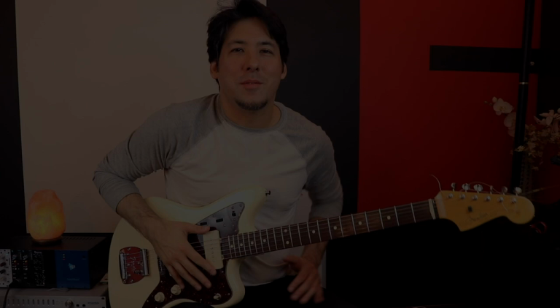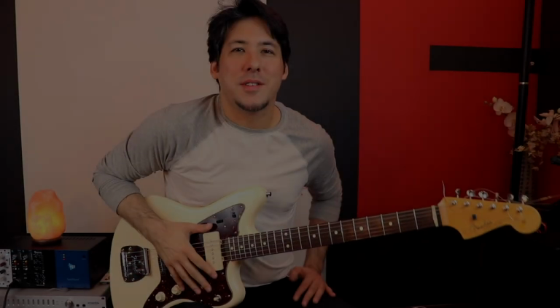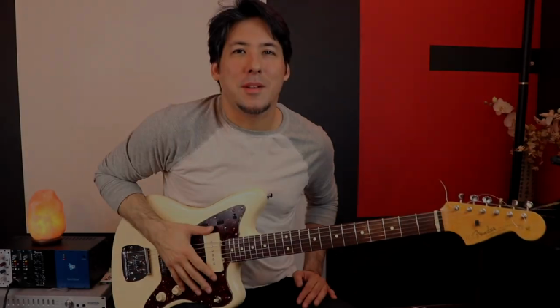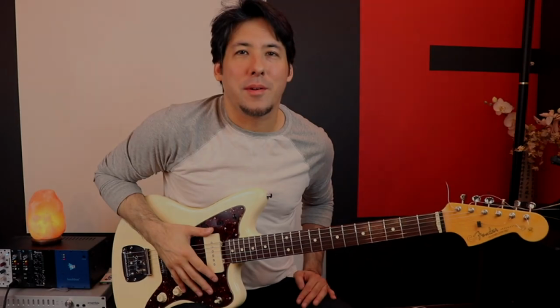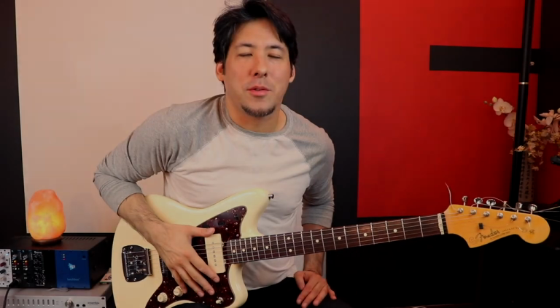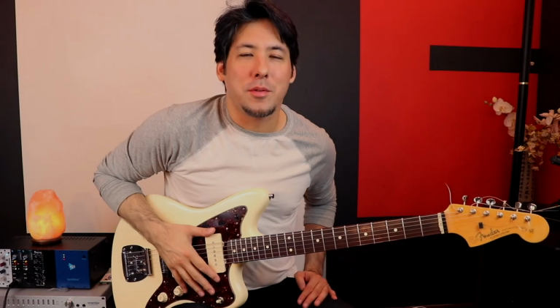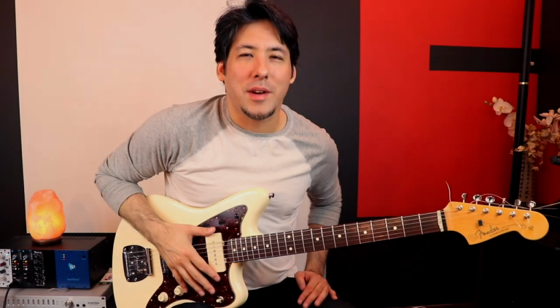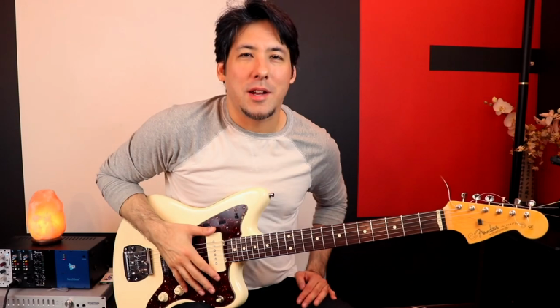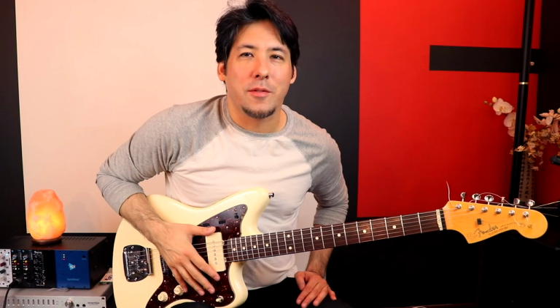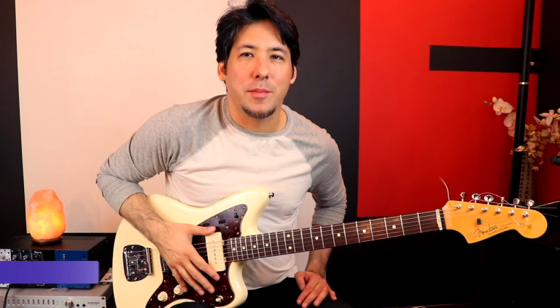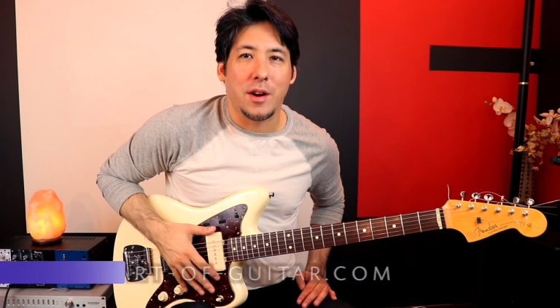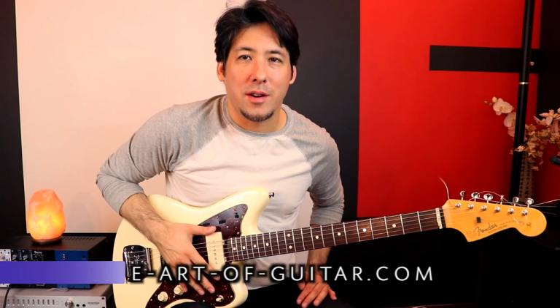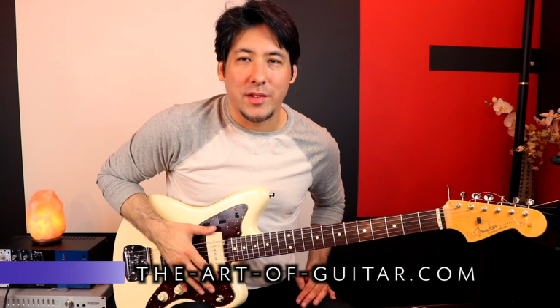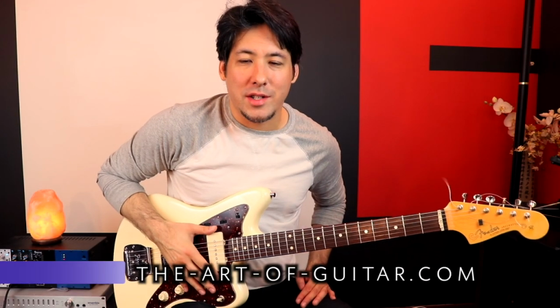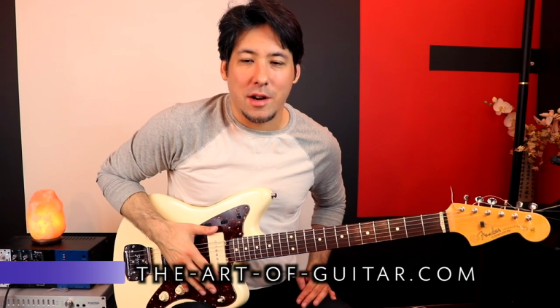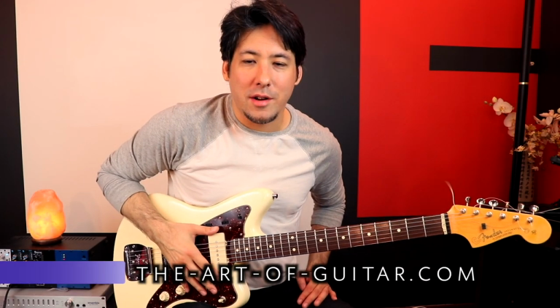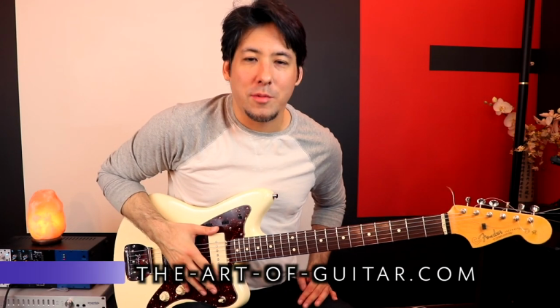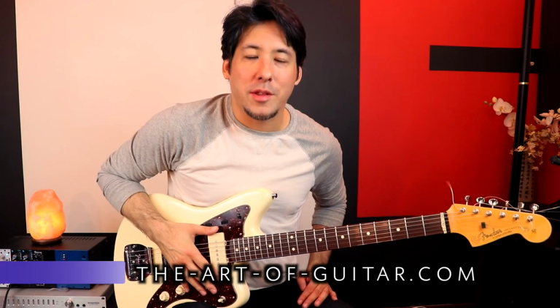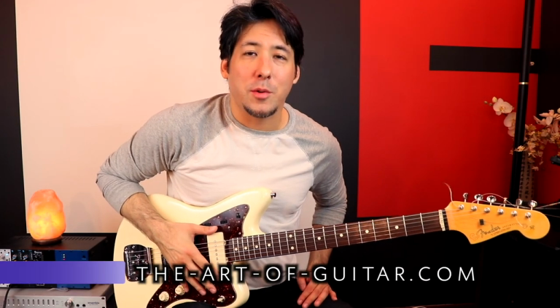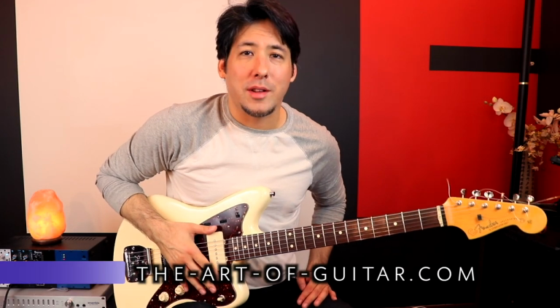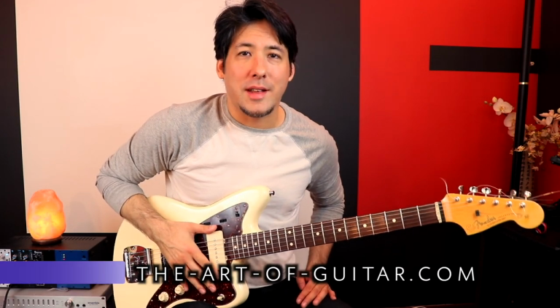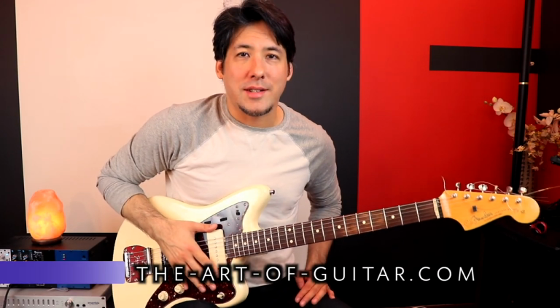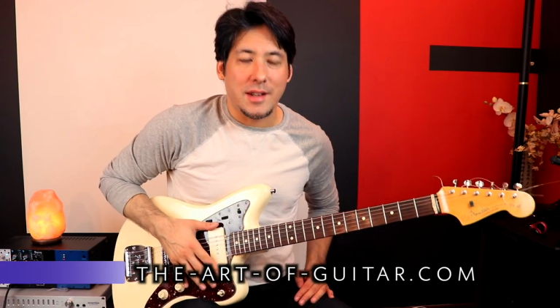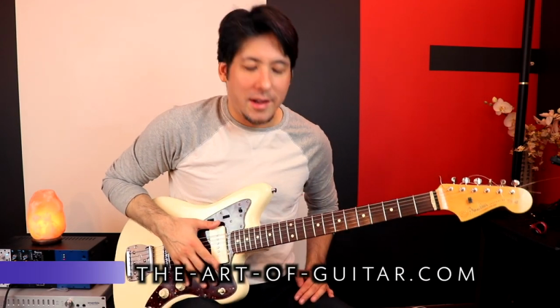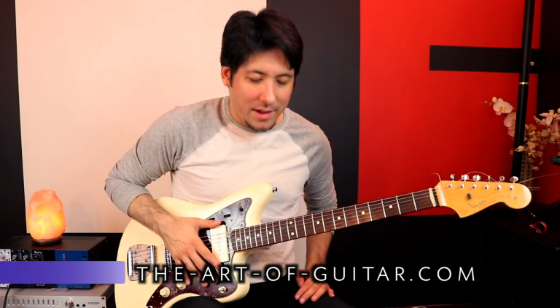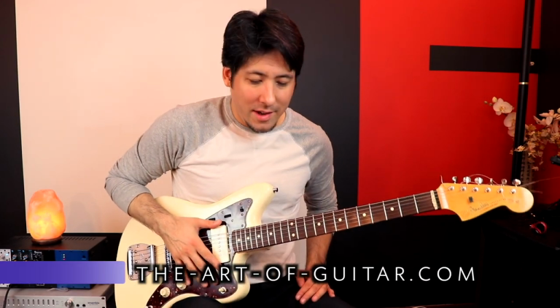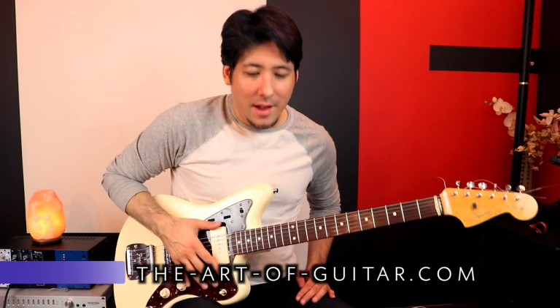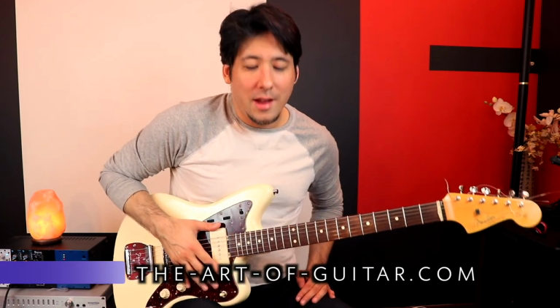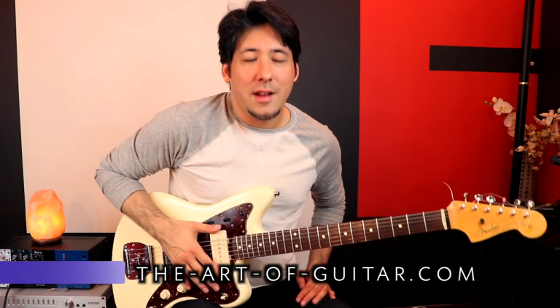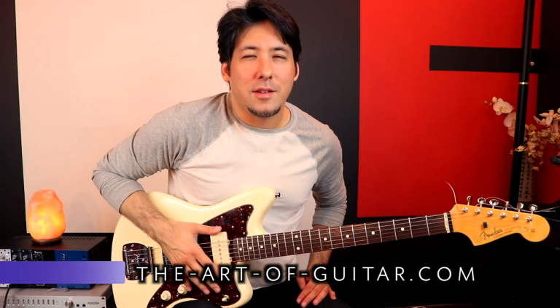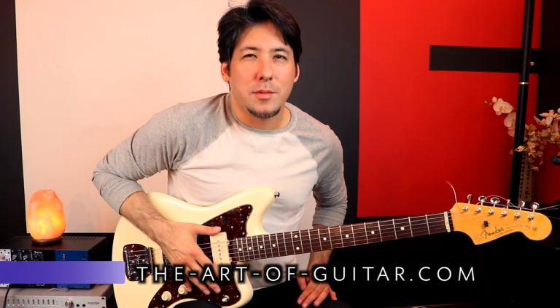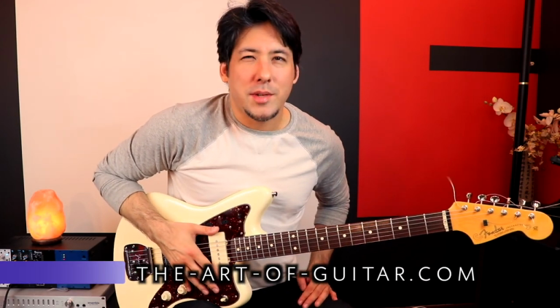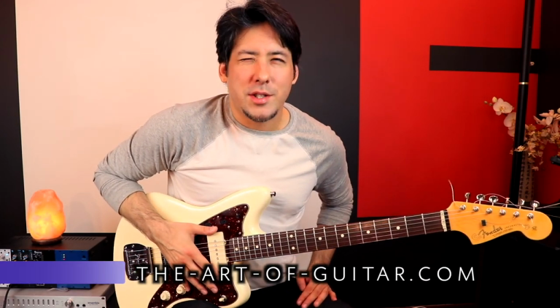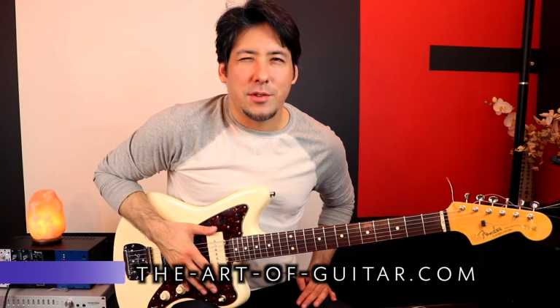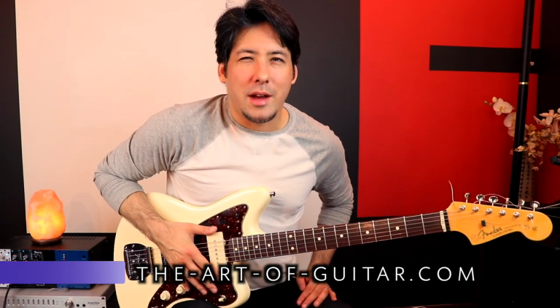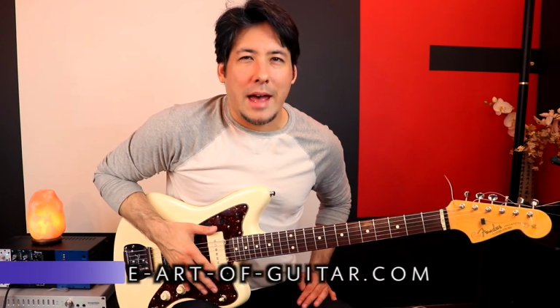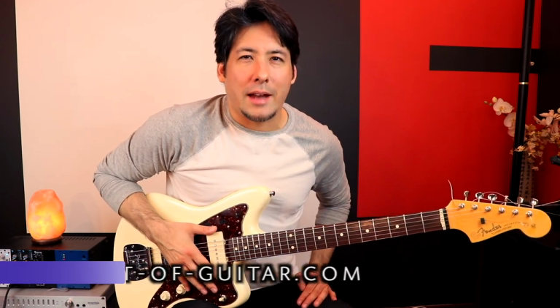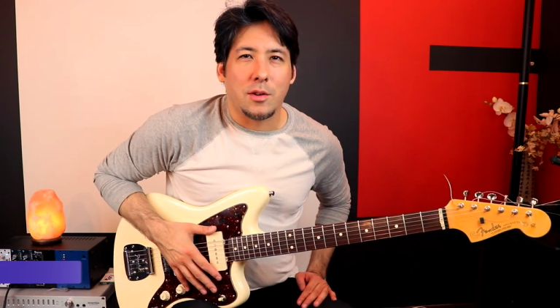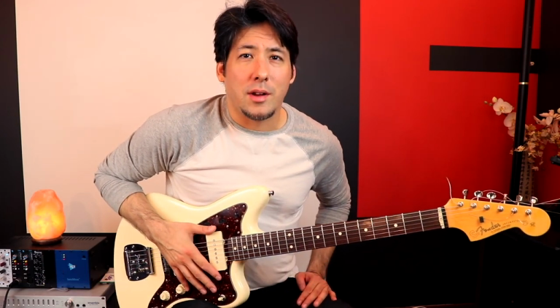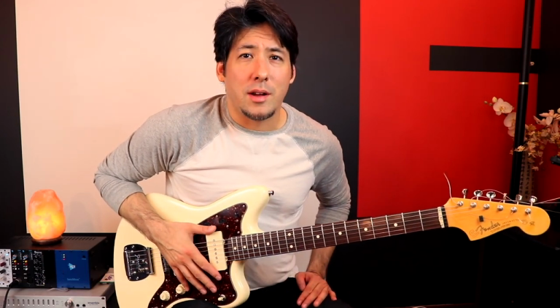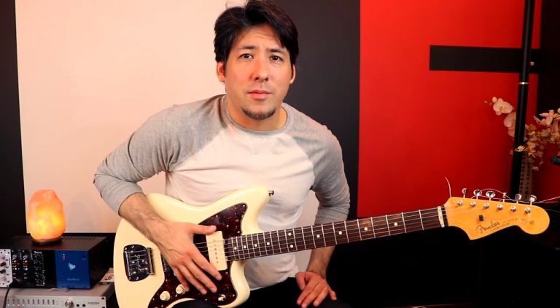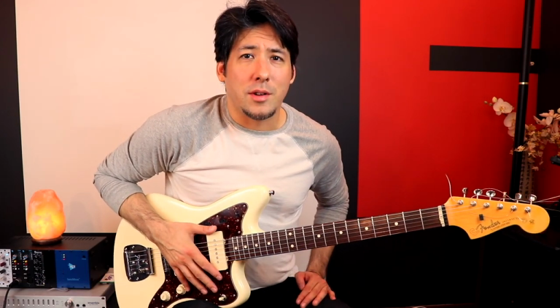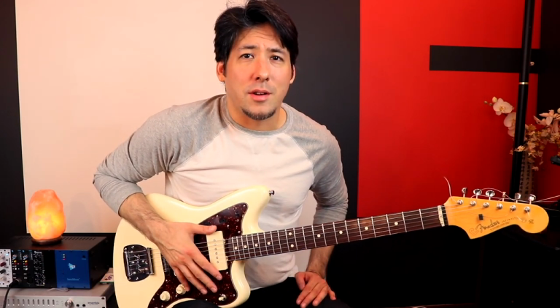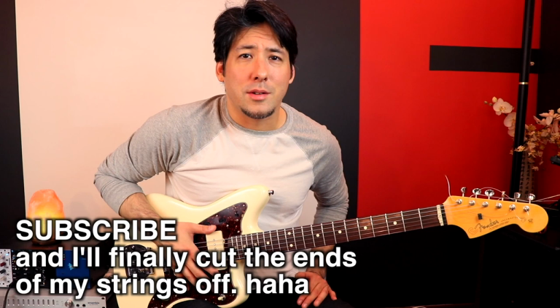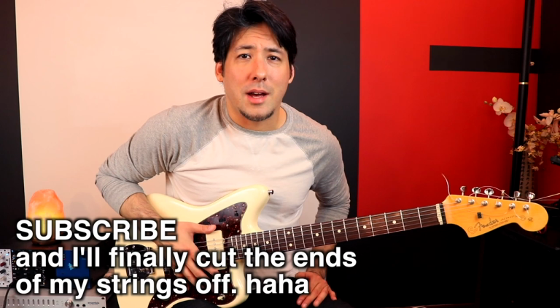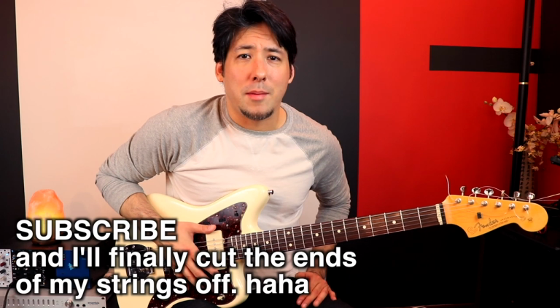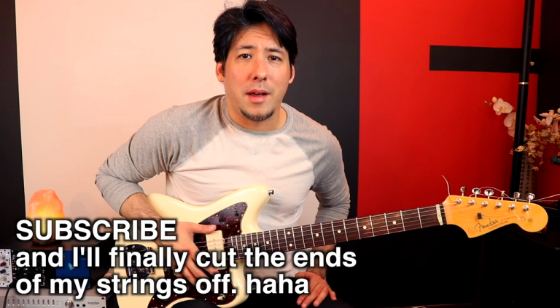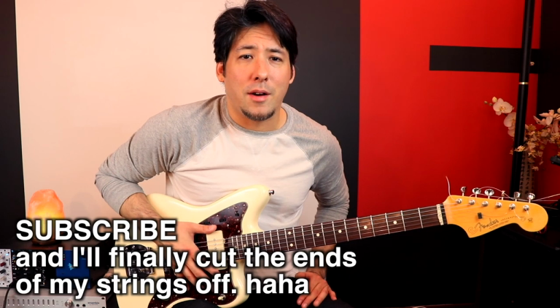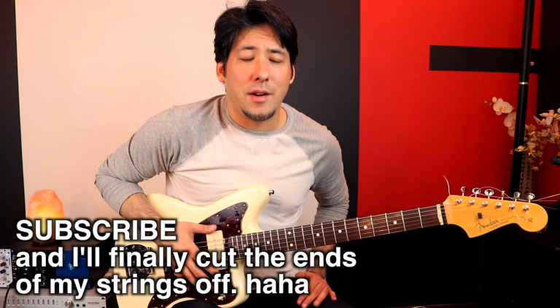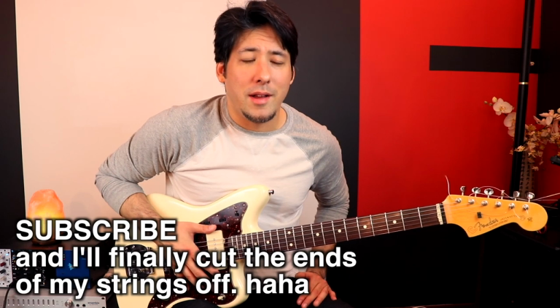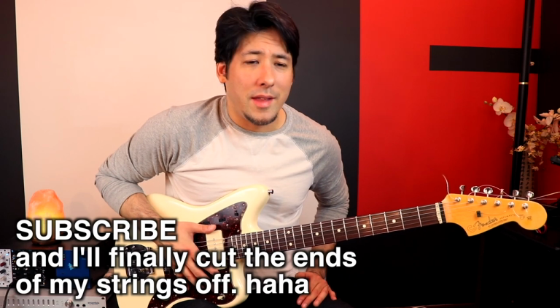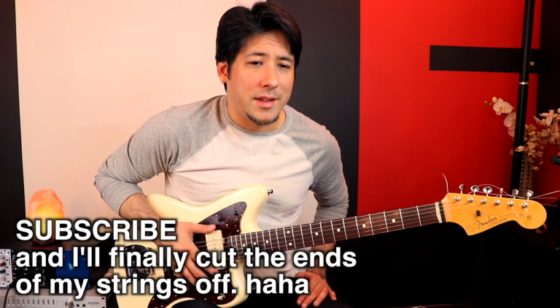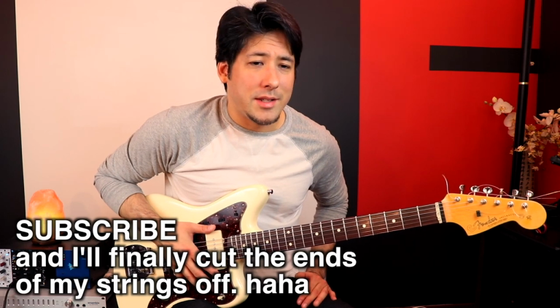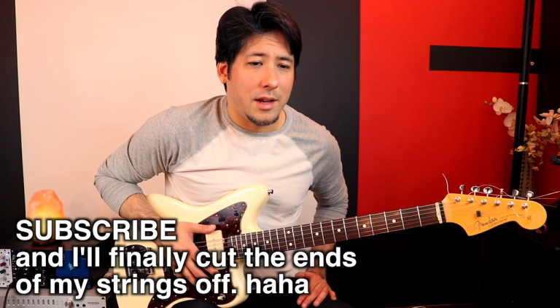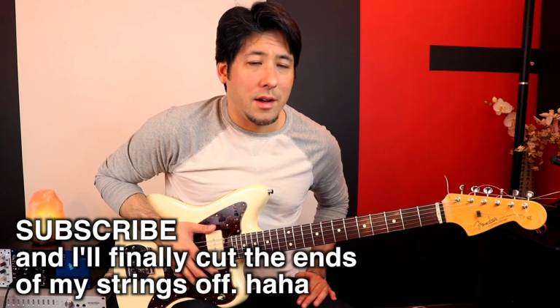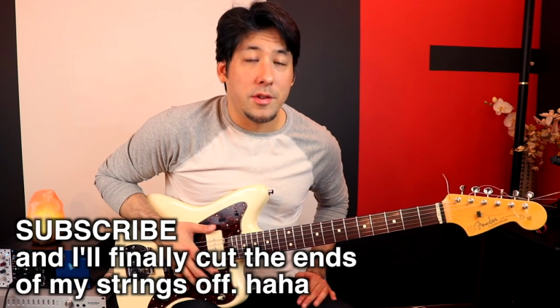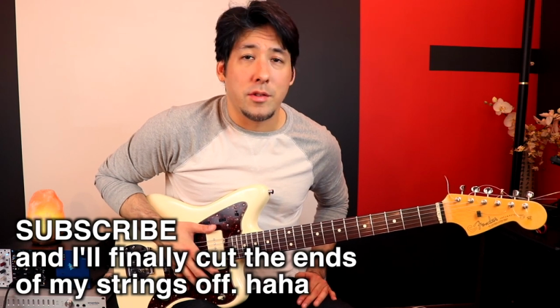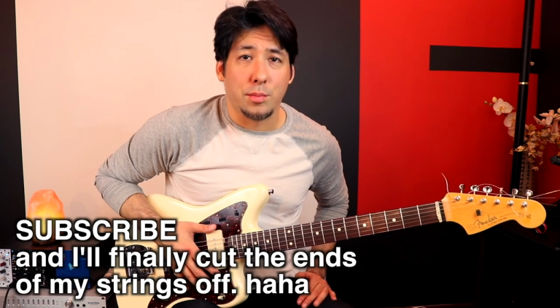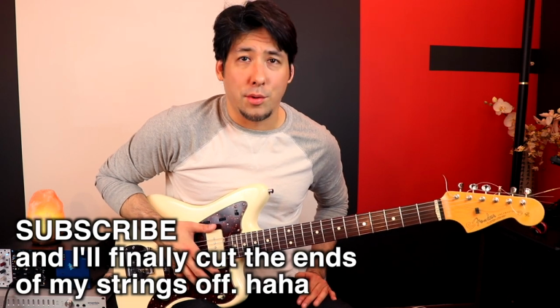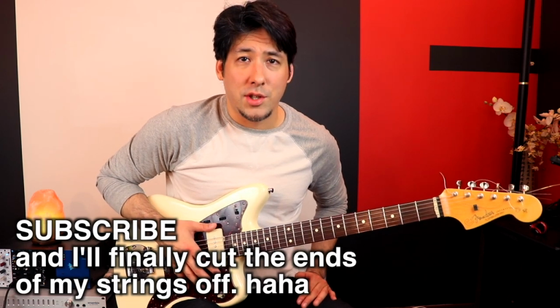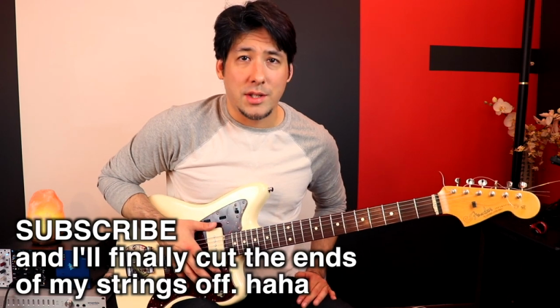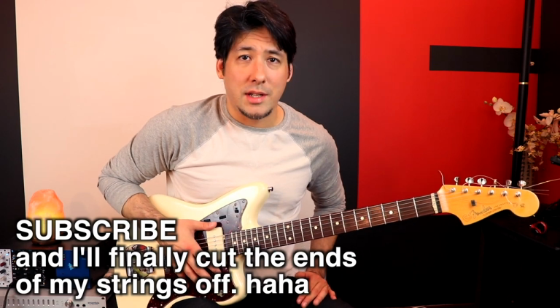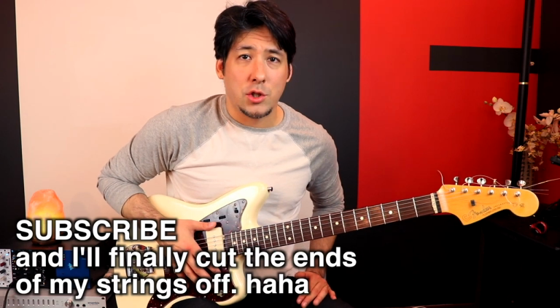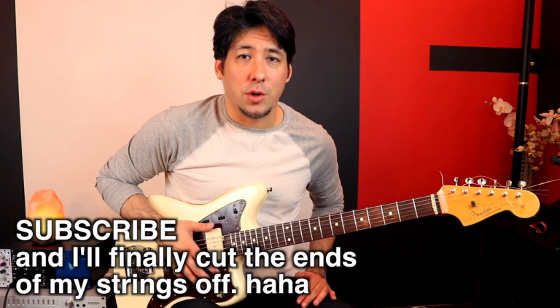What's up everyone, Mike here from the Art of Guitar, here with a quick lesson on a little mystery I had going on for a long time now, and that's Under the Bridge's intro.